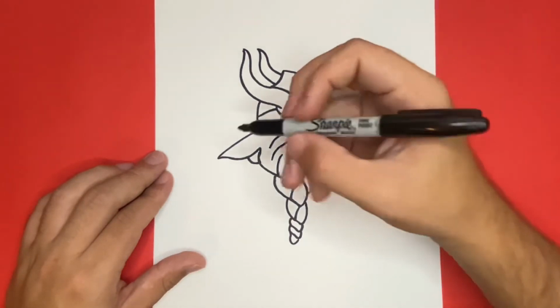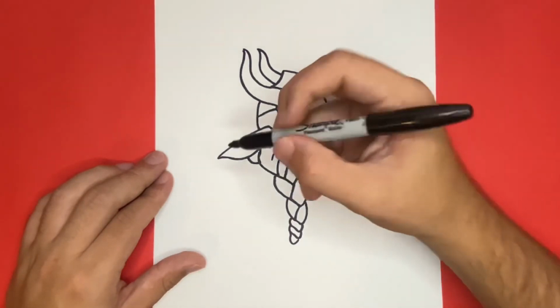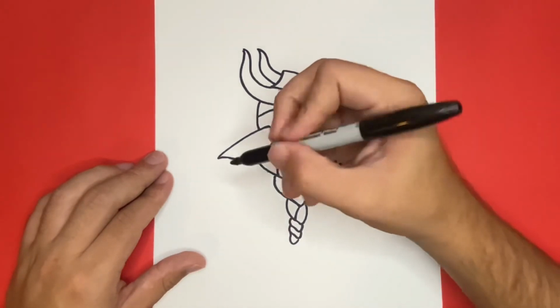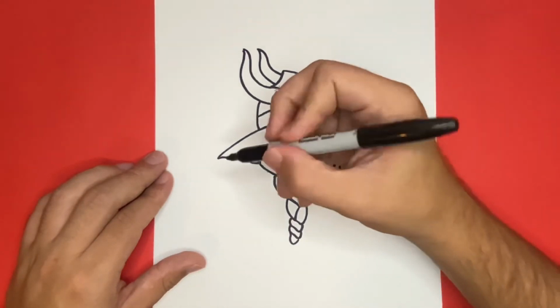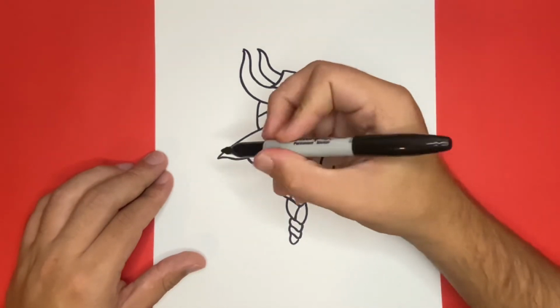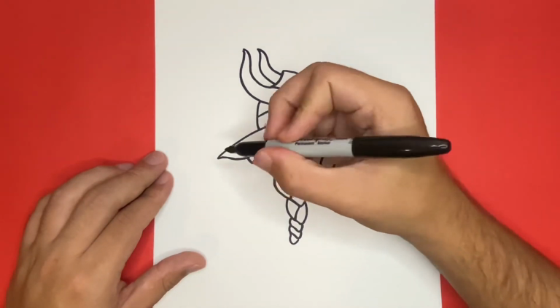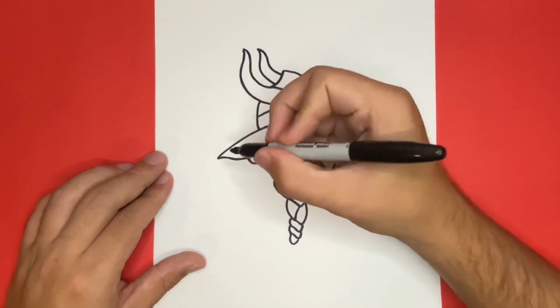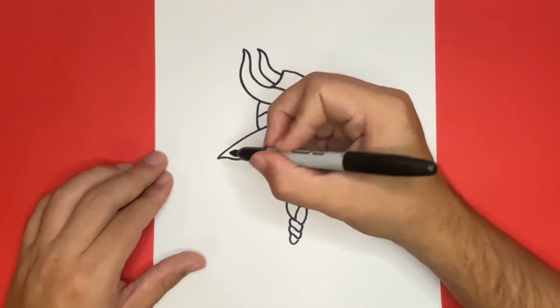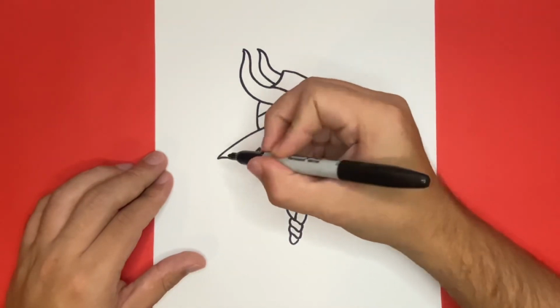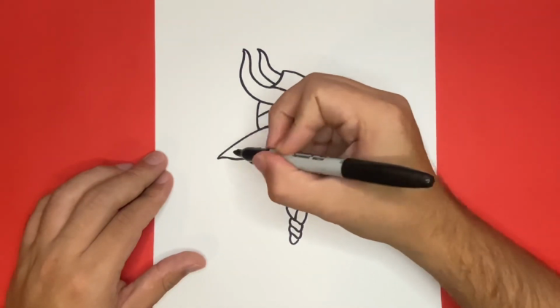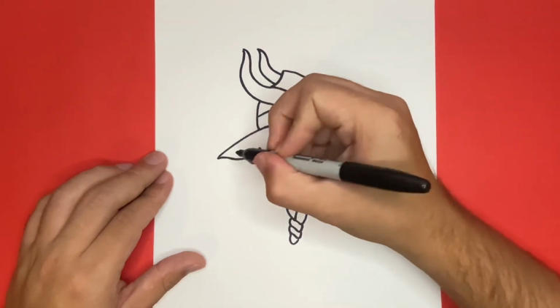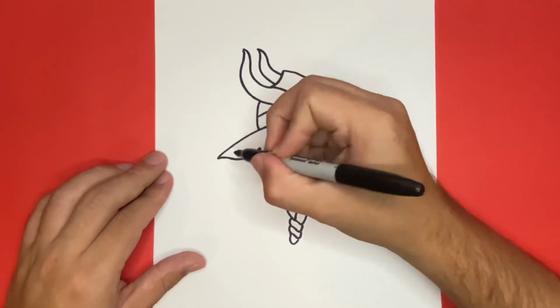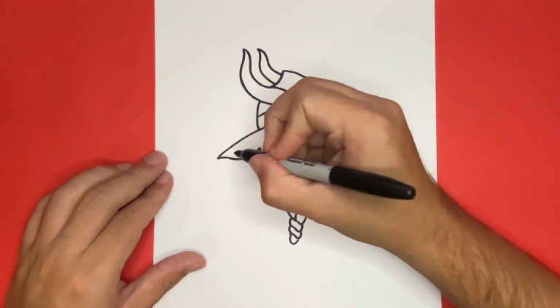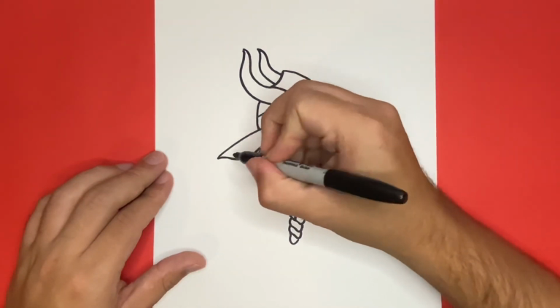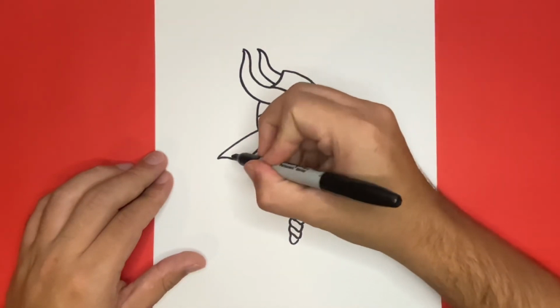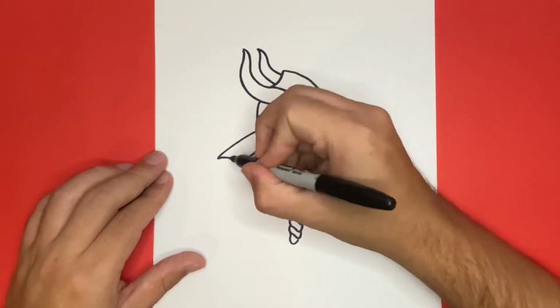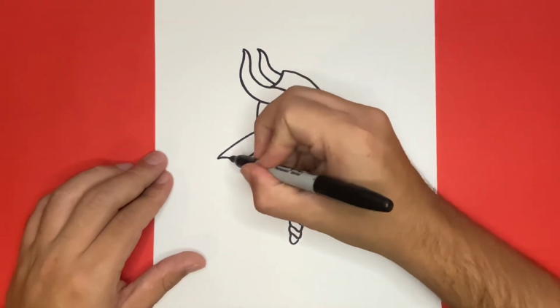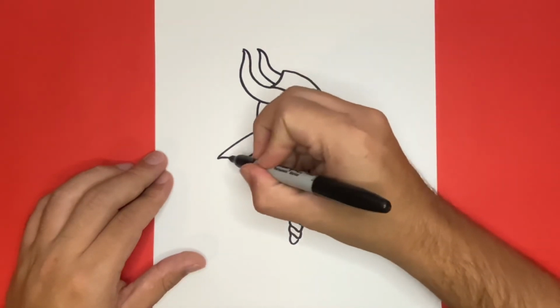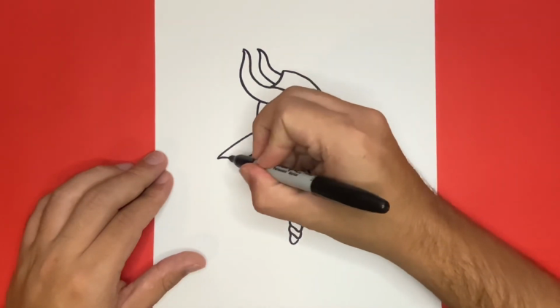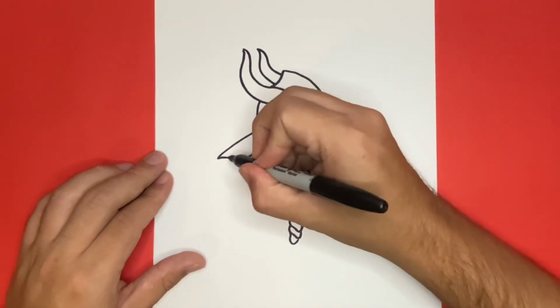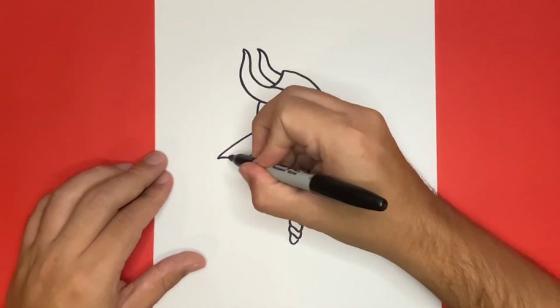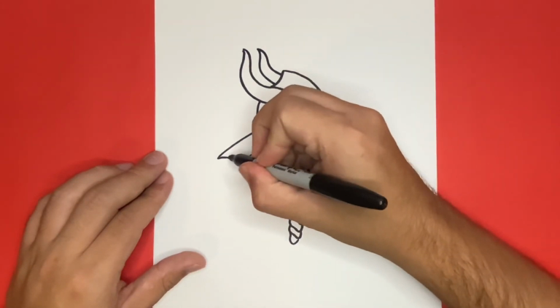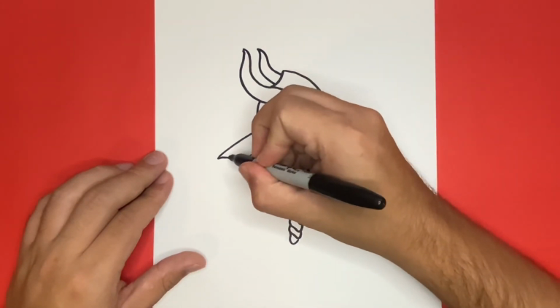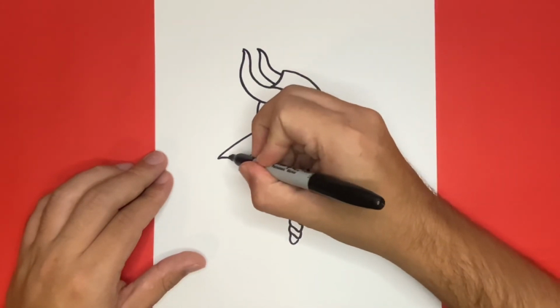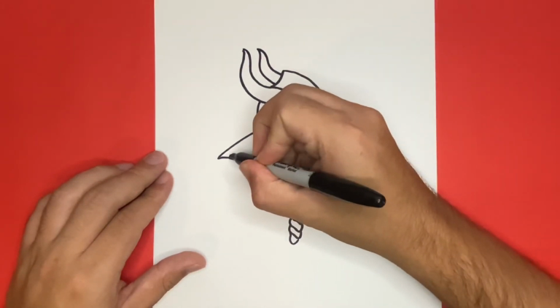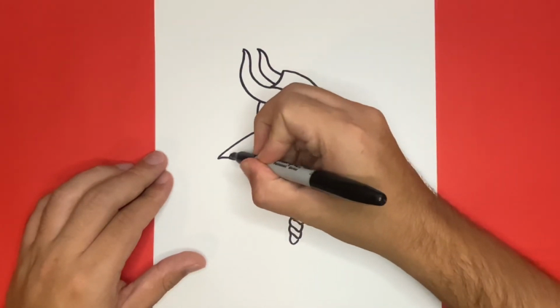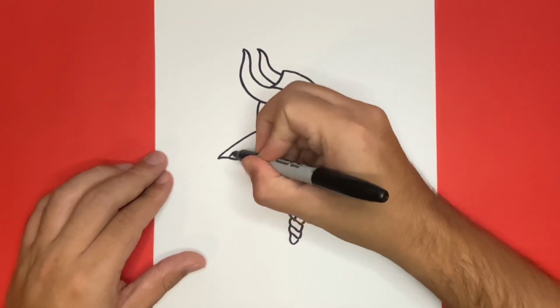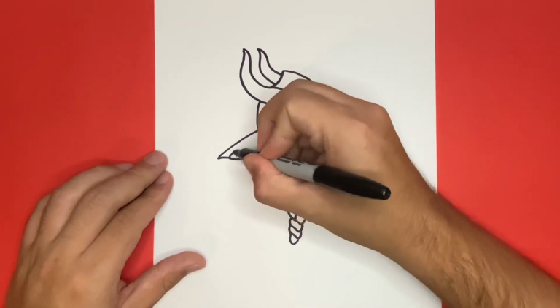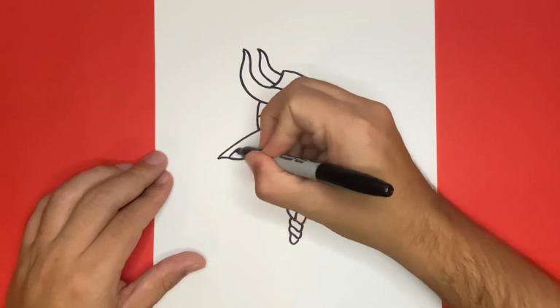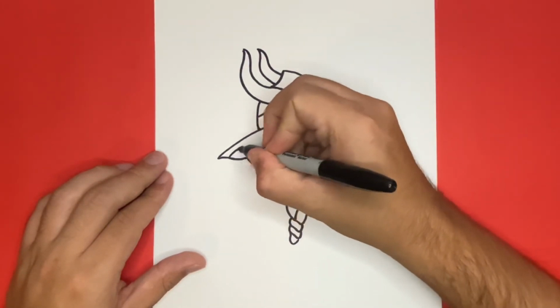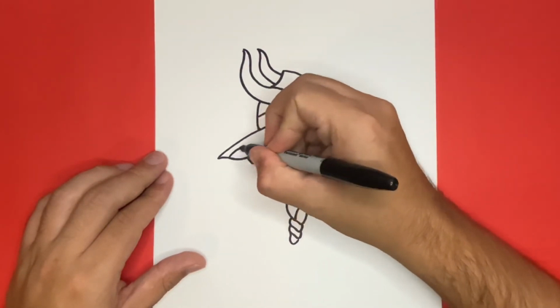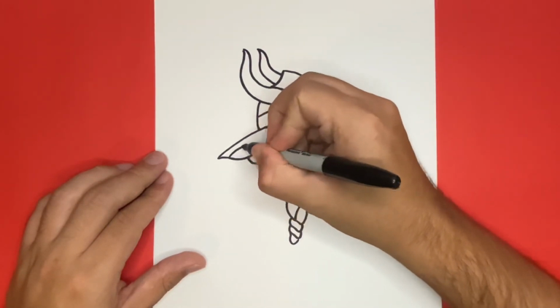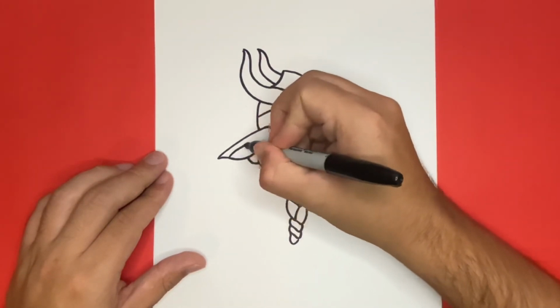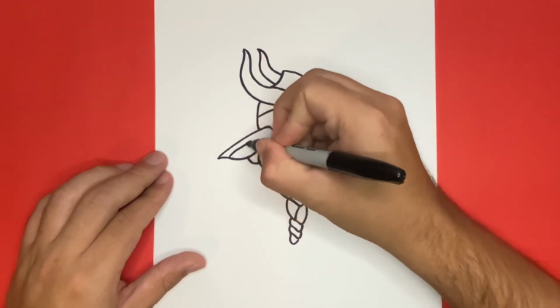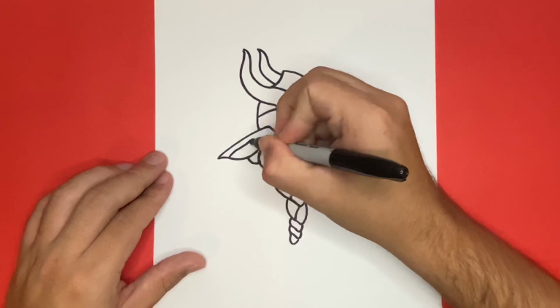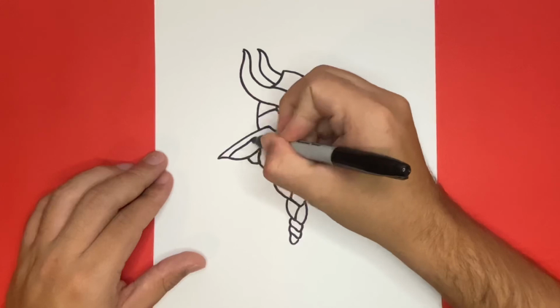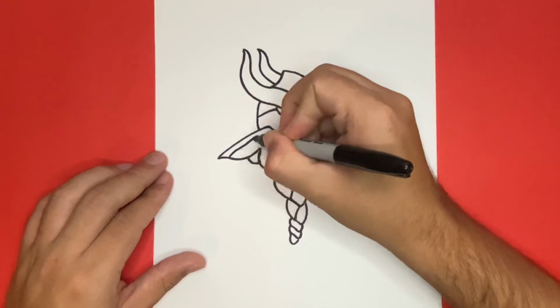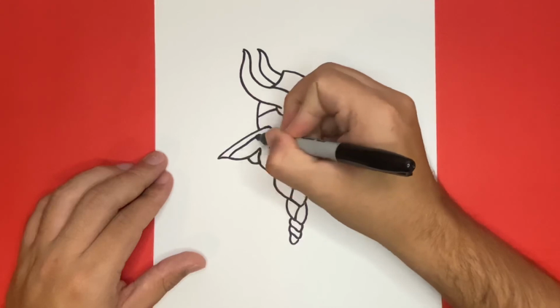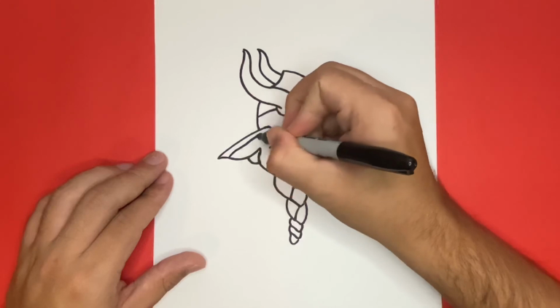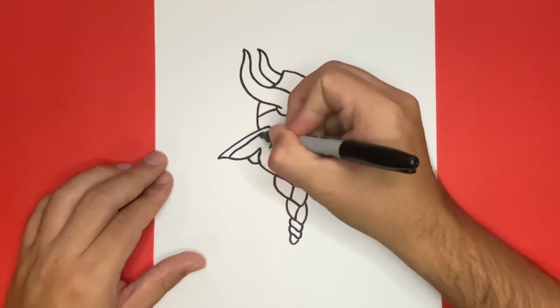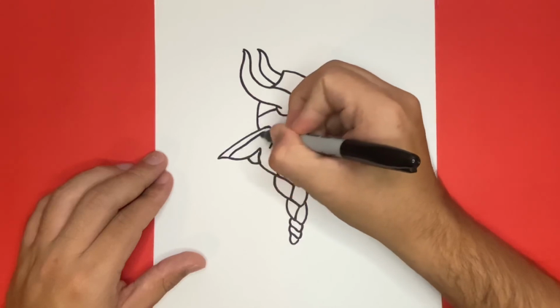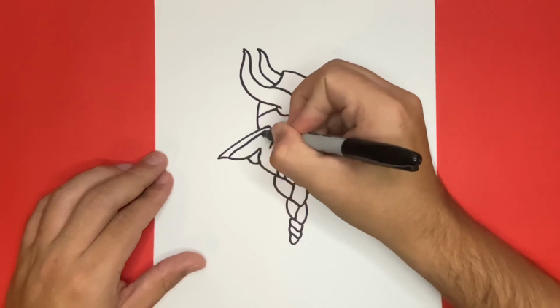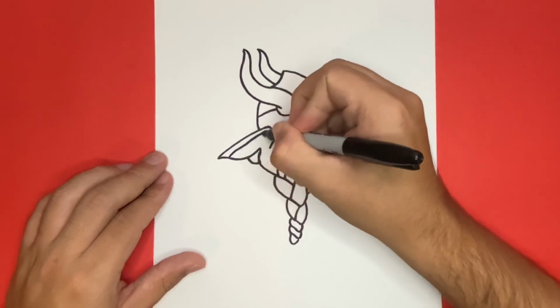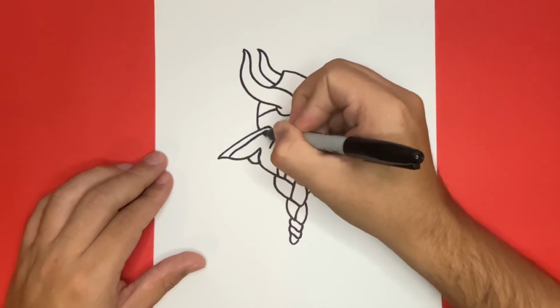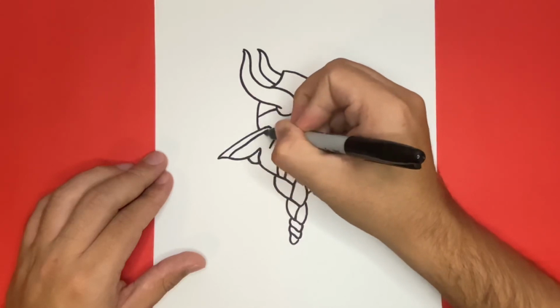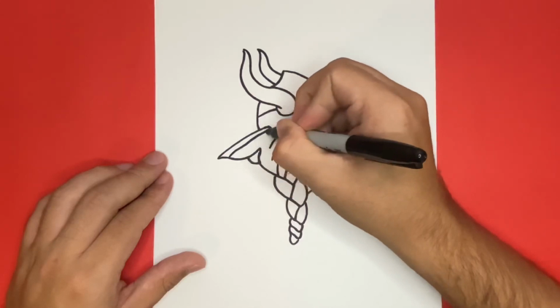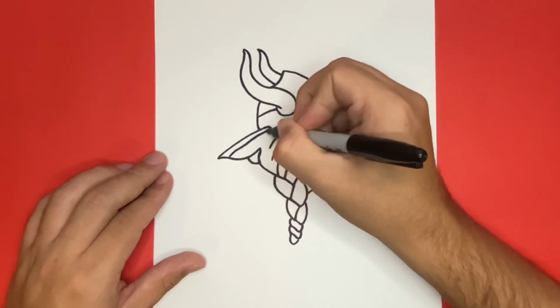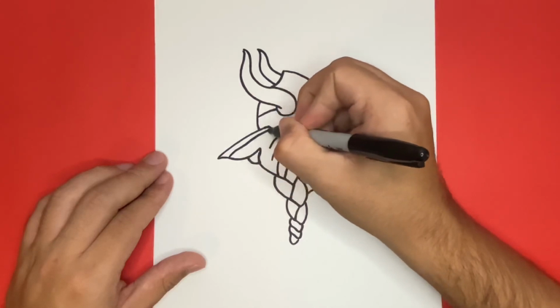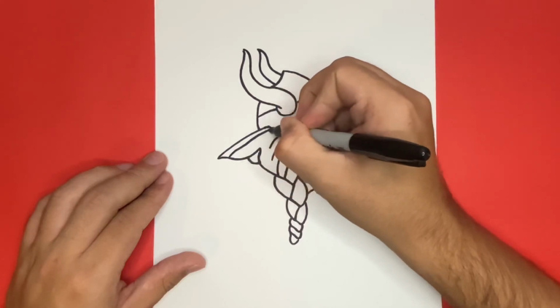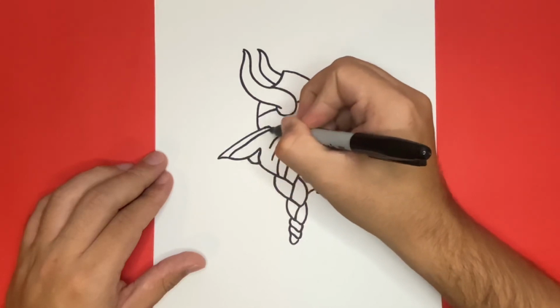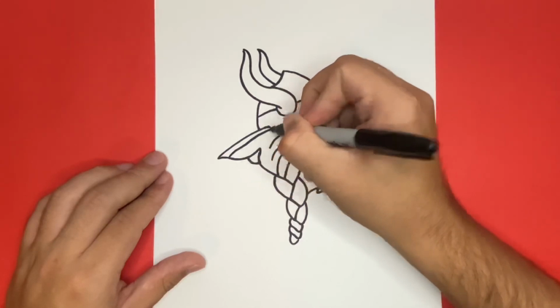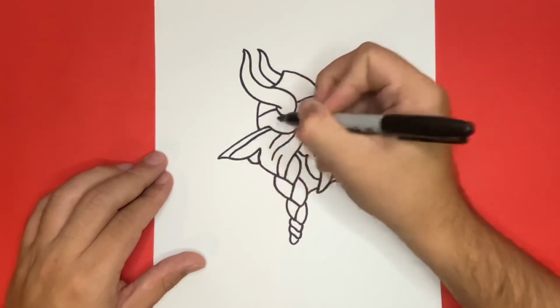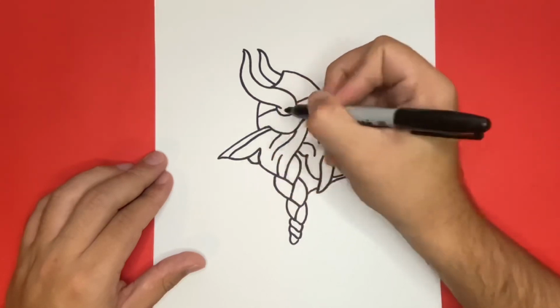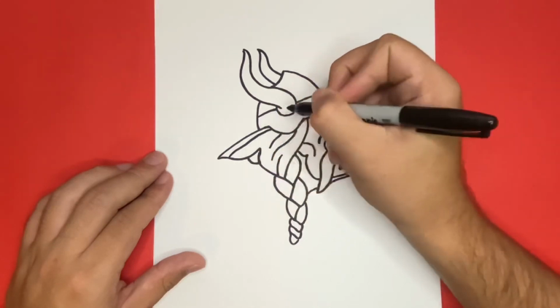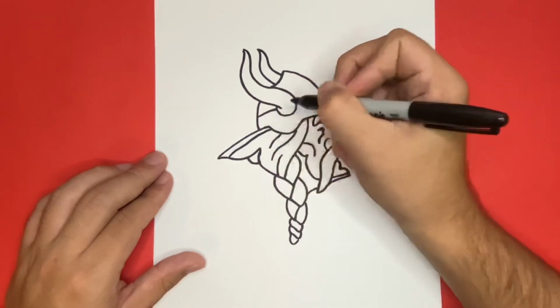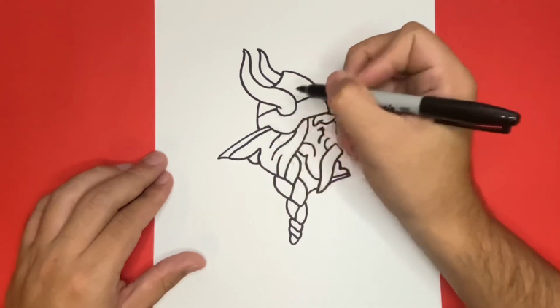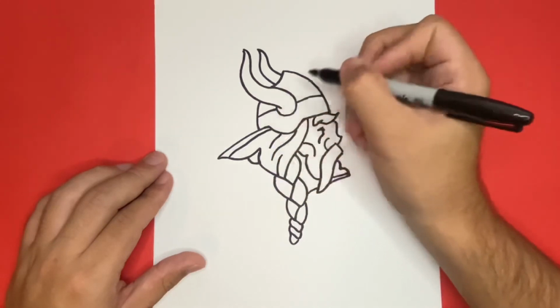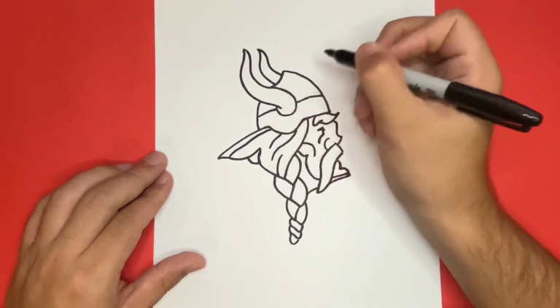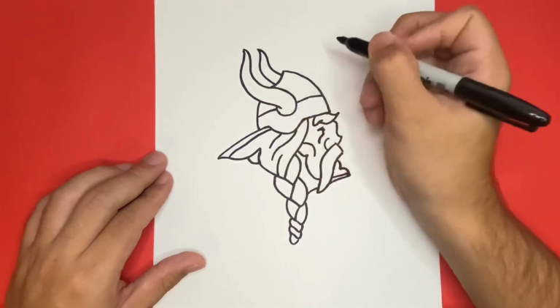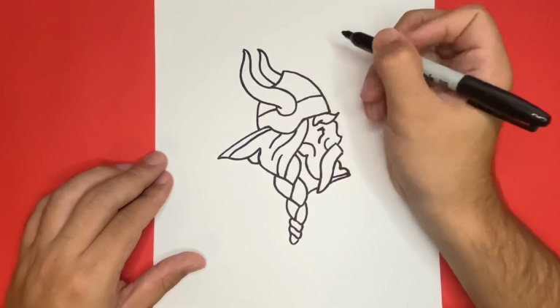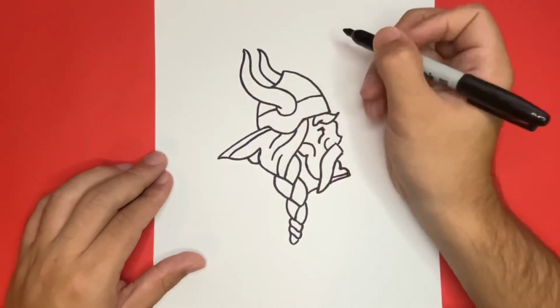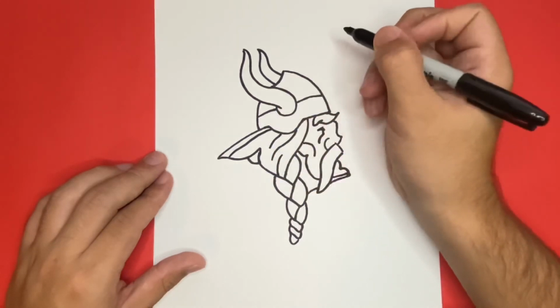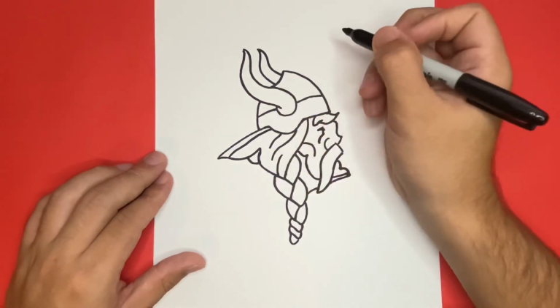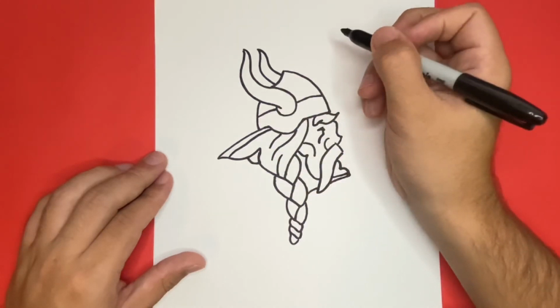And at the very end of today's video, I'll show you a picture of my drawing all colored in, just in case you want to pause the video and match your colors.